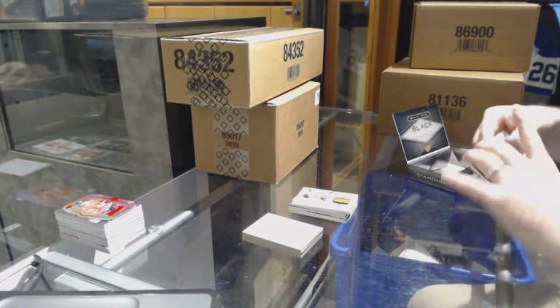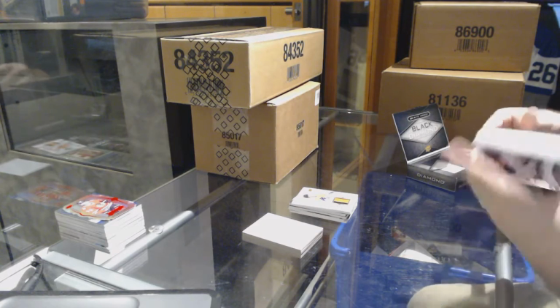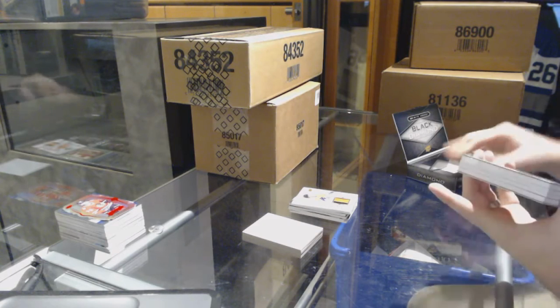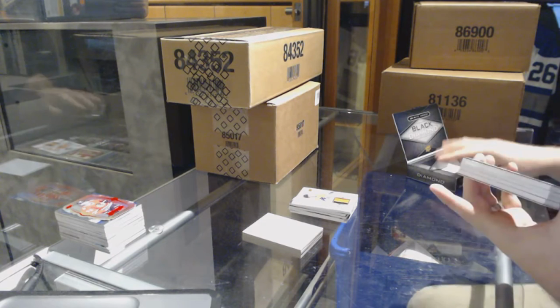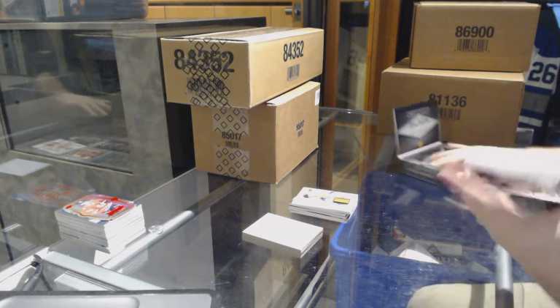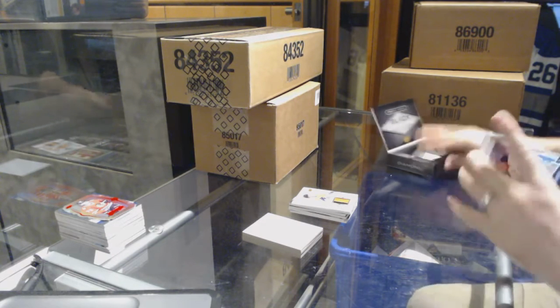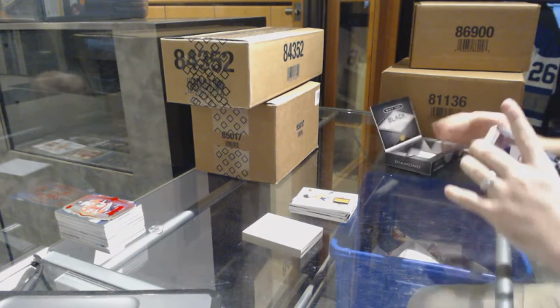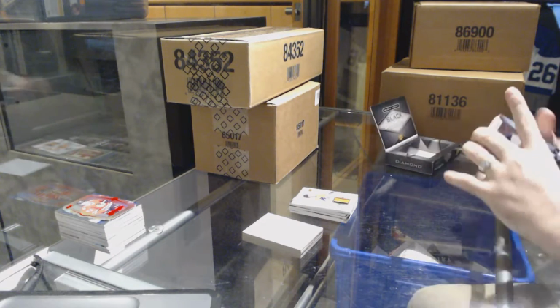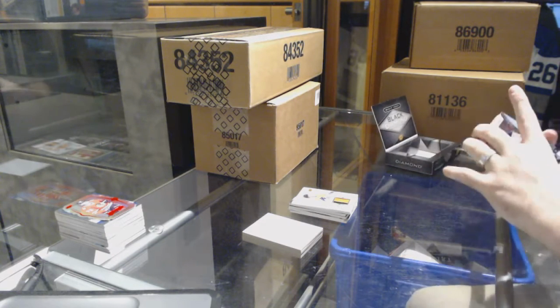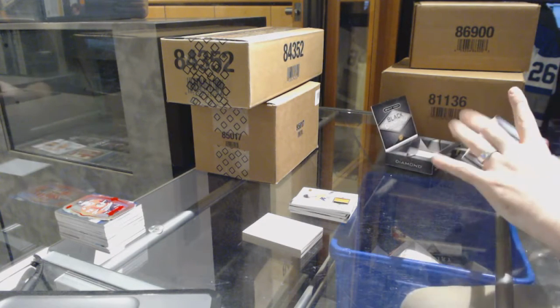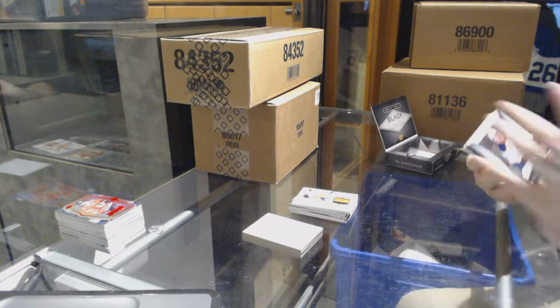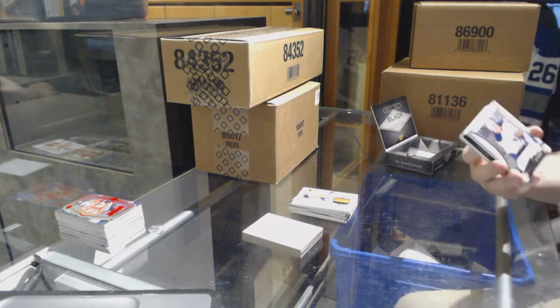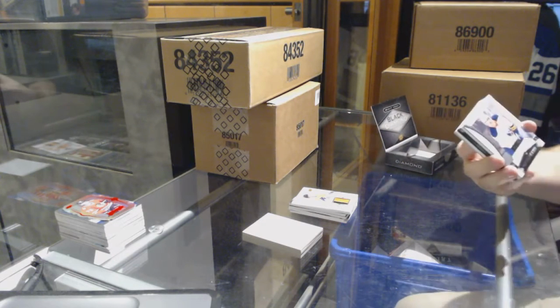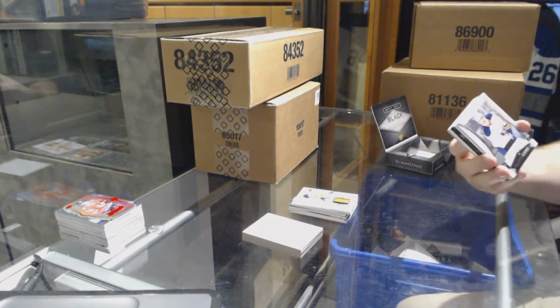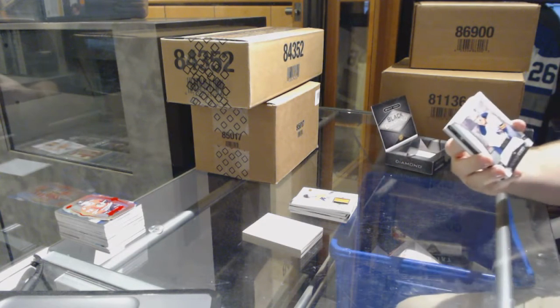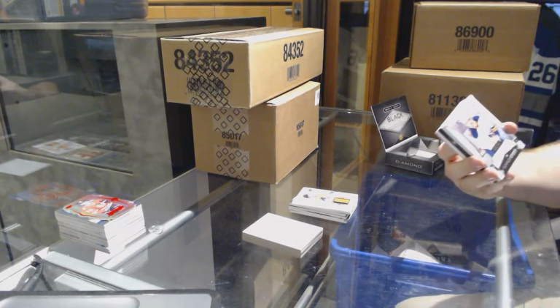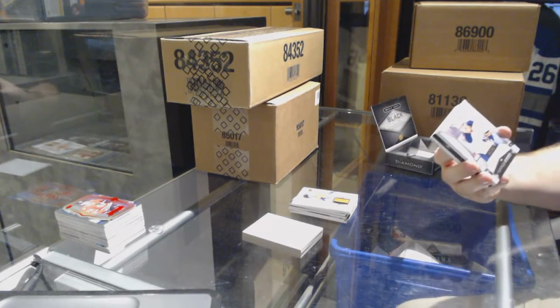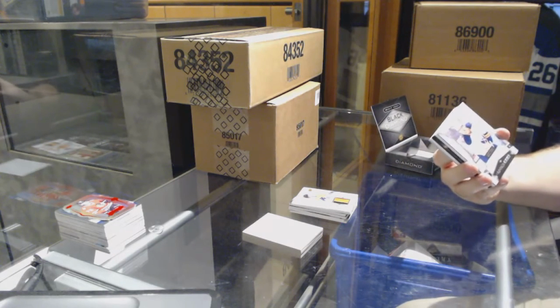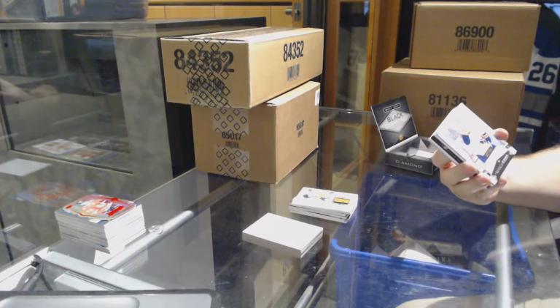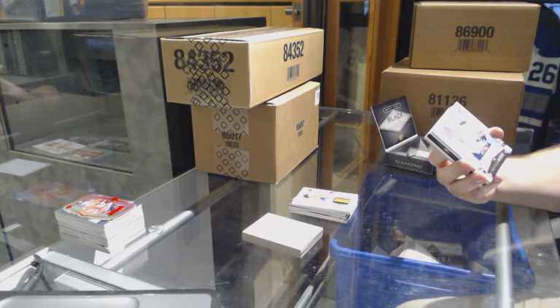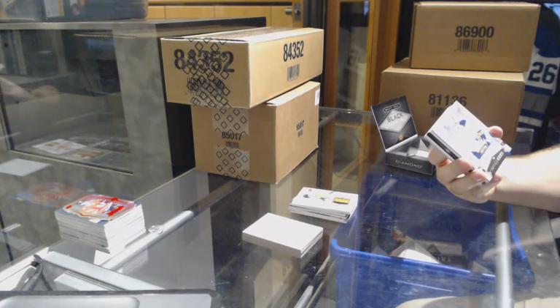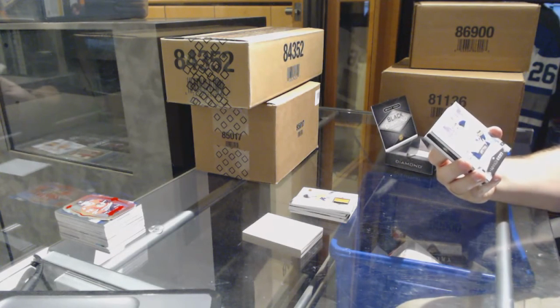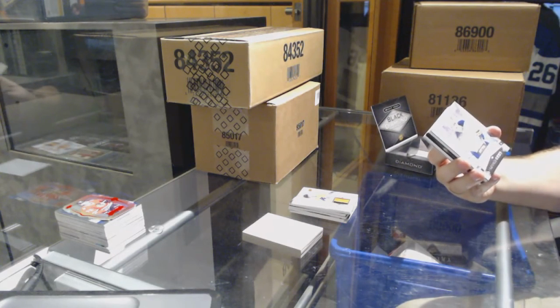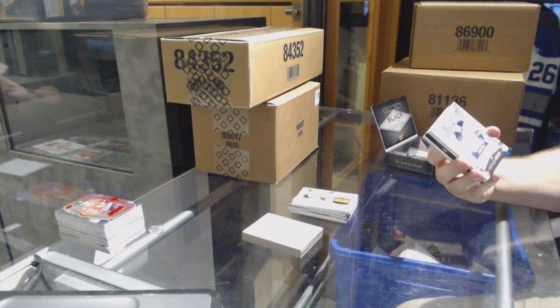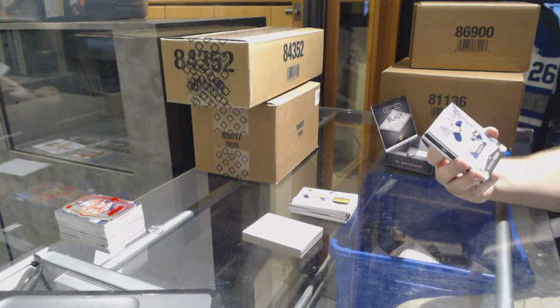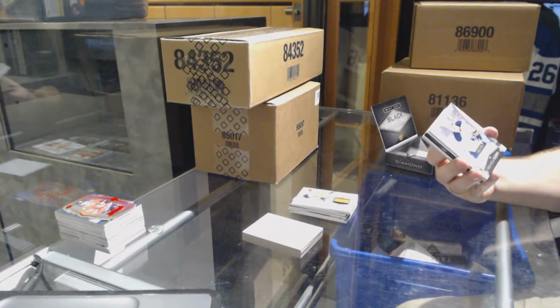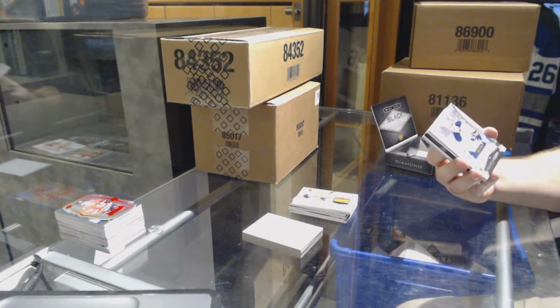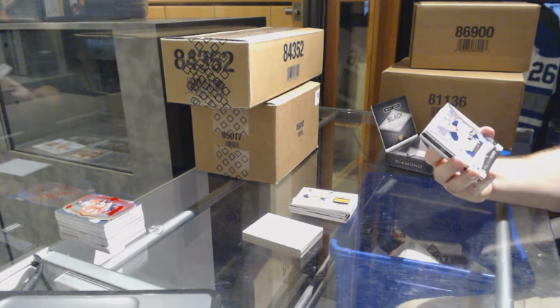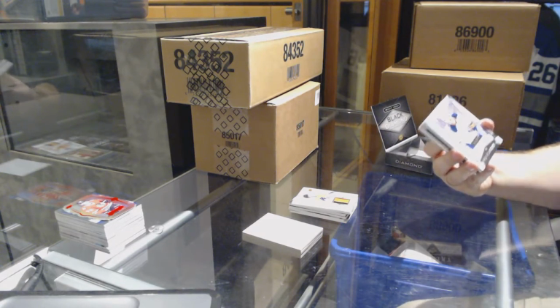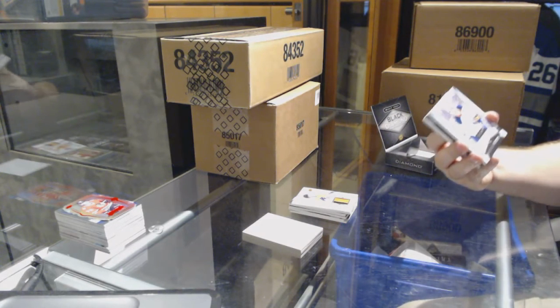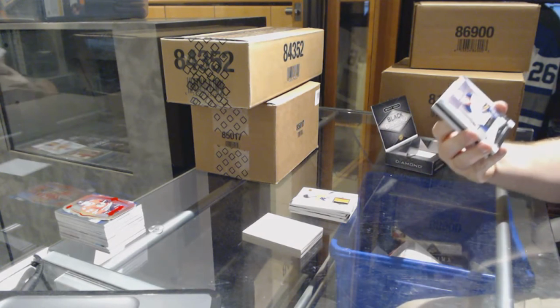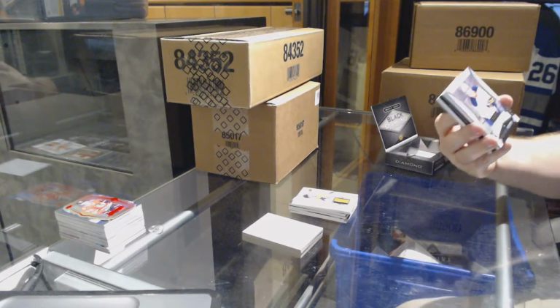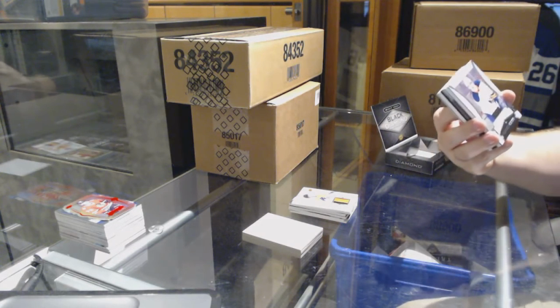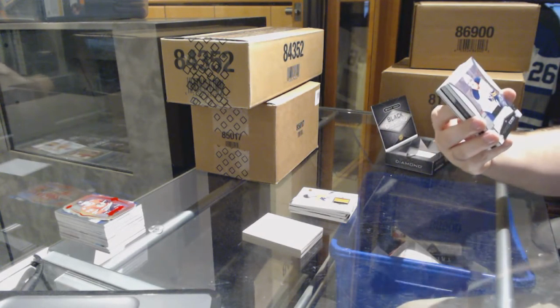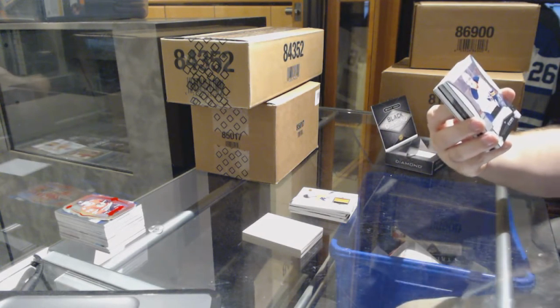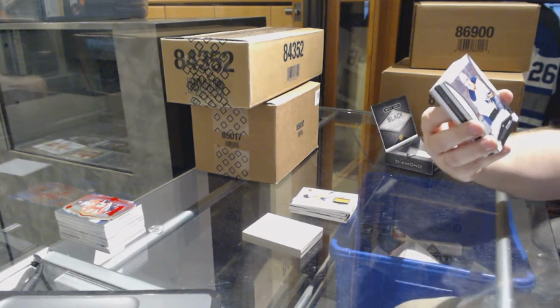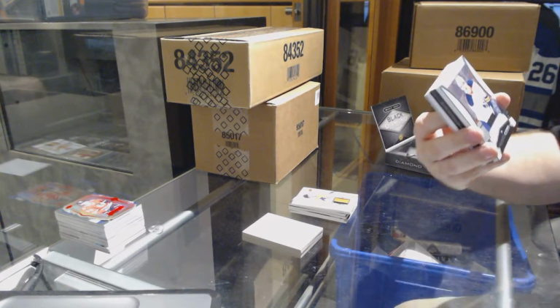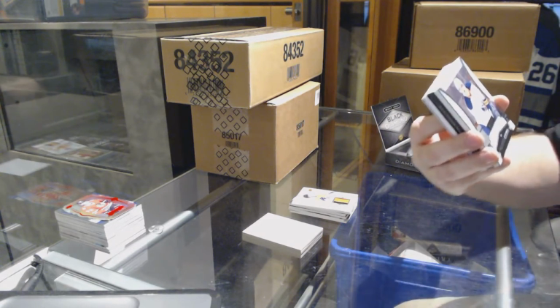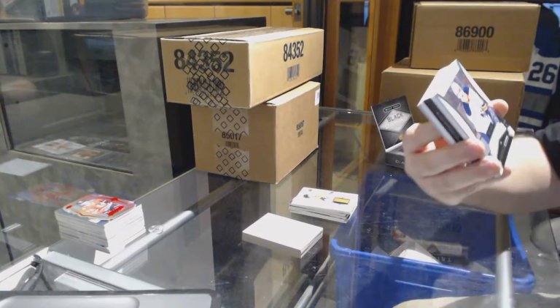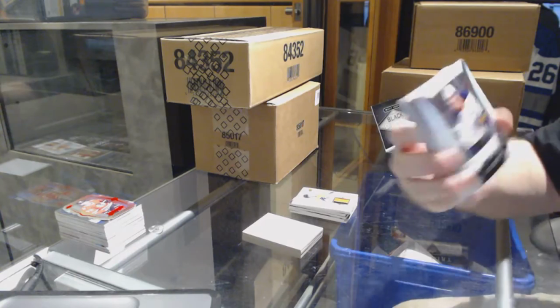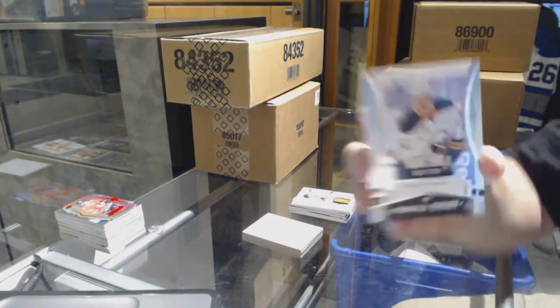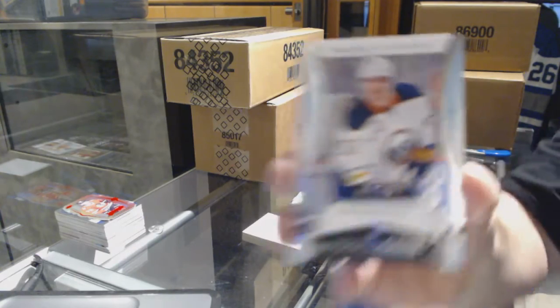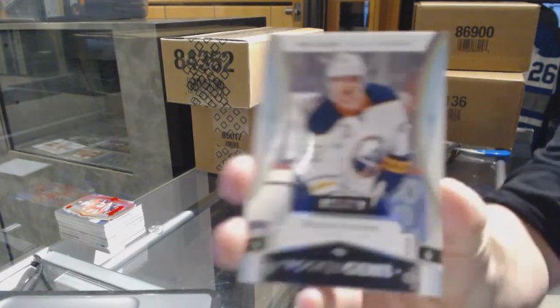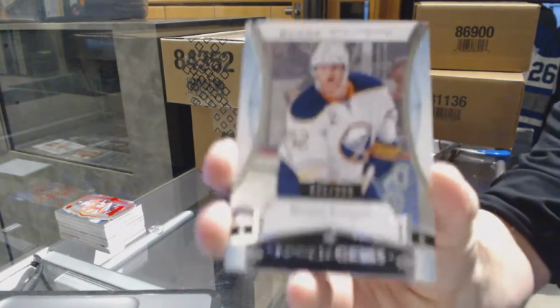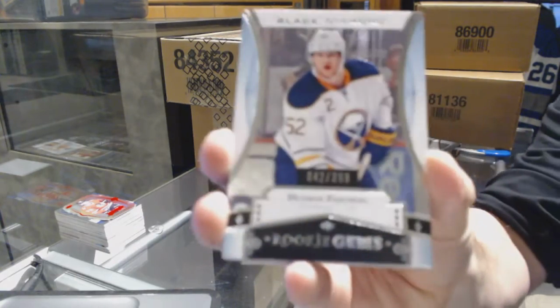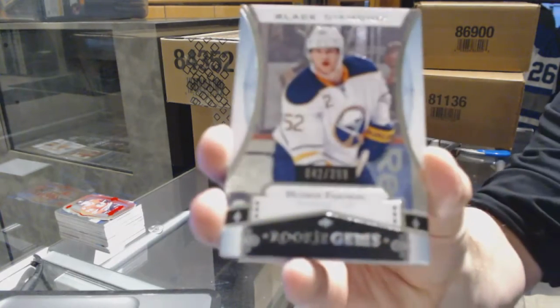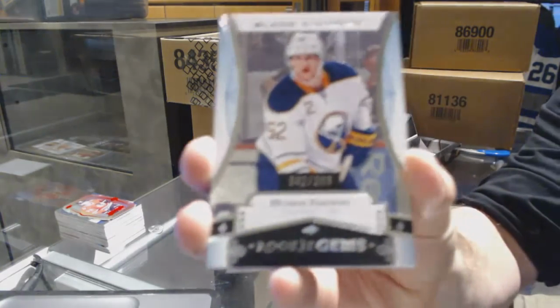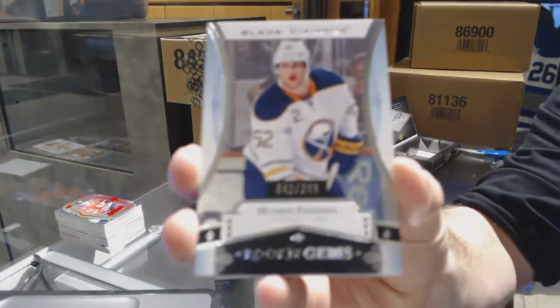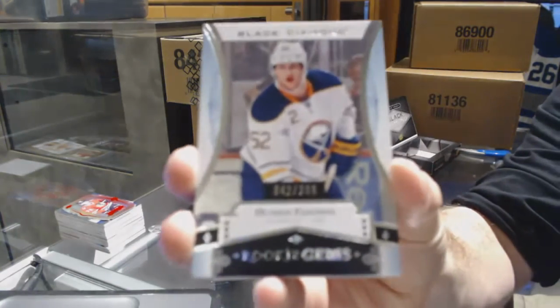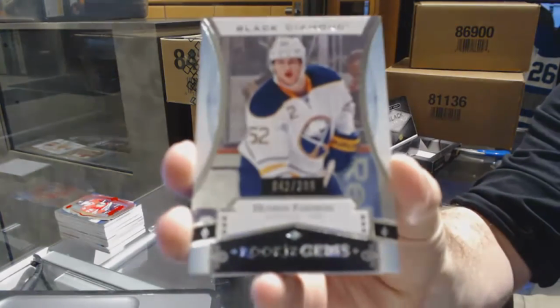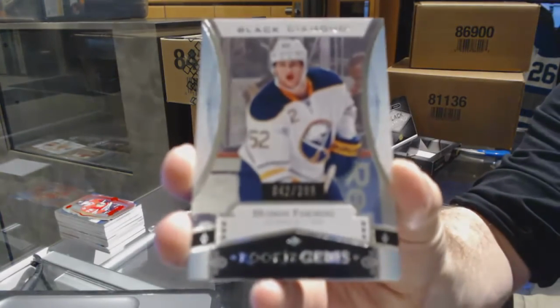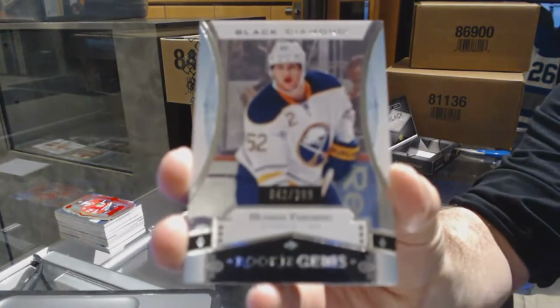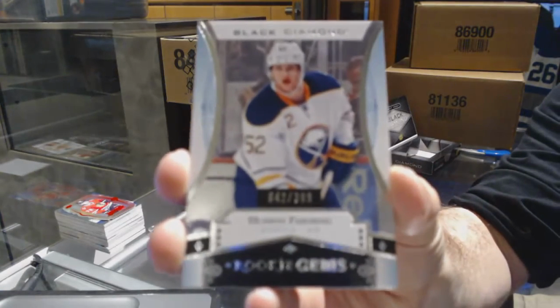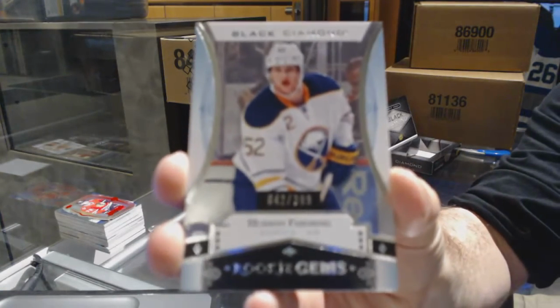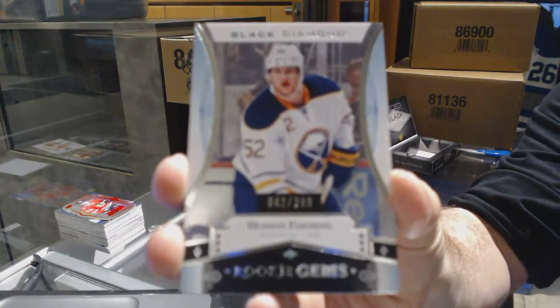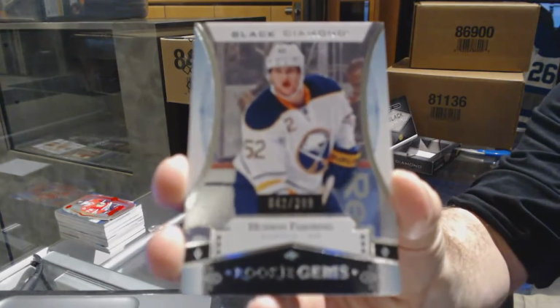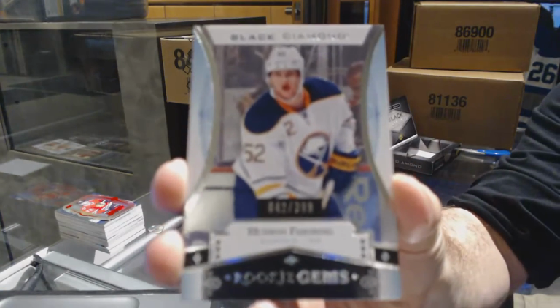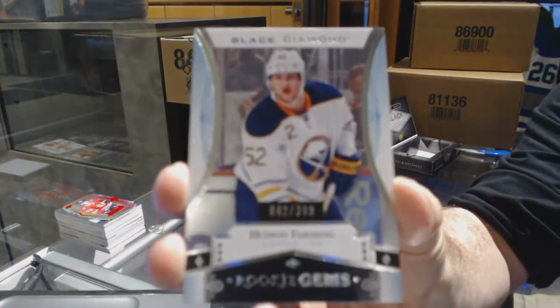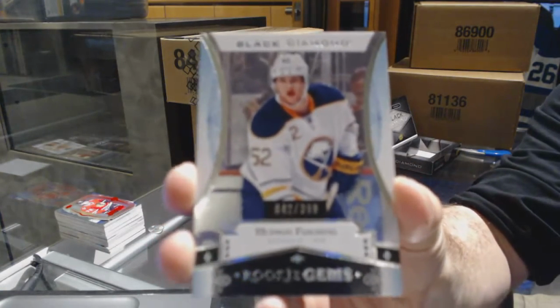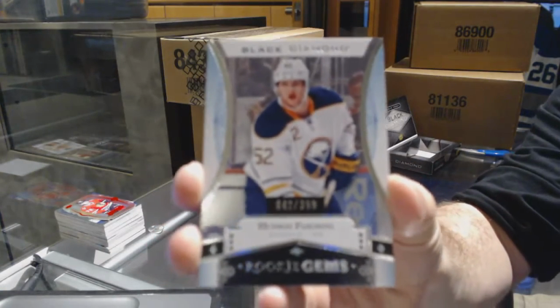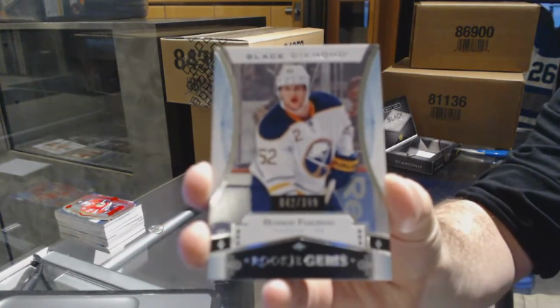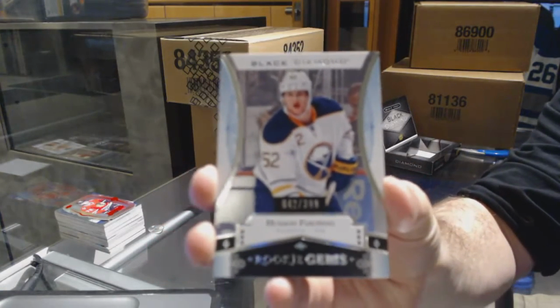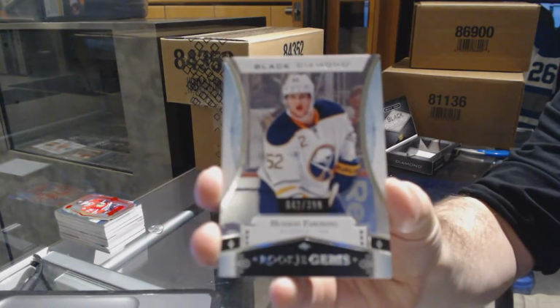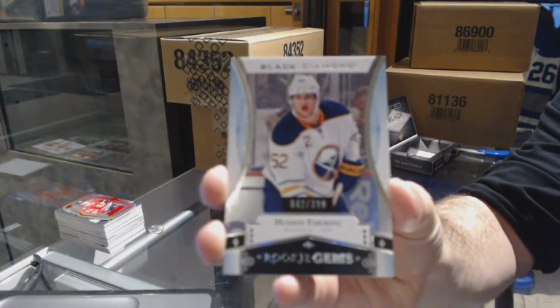Oh cool, we've got our Rookie Gems for the Buffalo Sabres, 399 — Hudson Fasching.